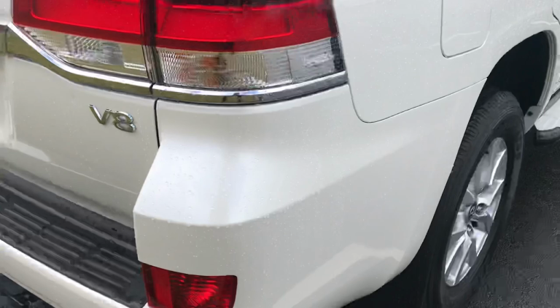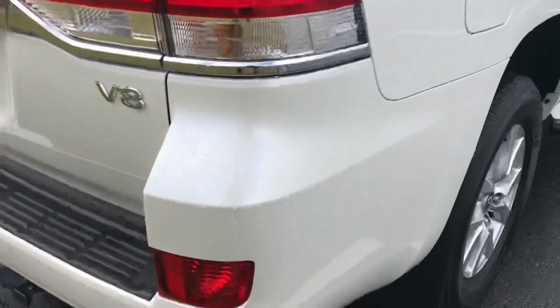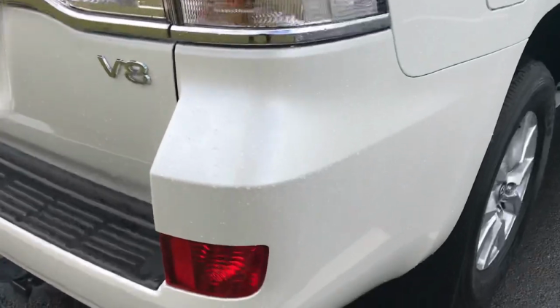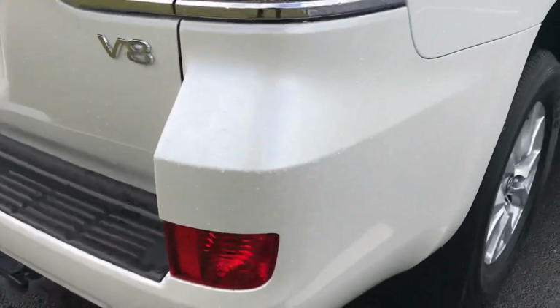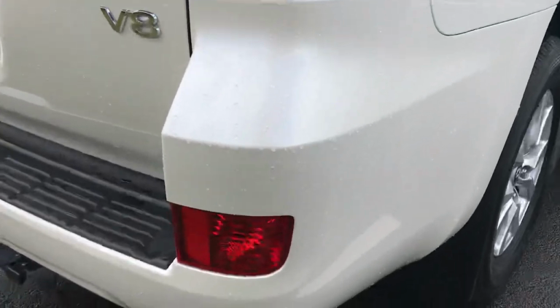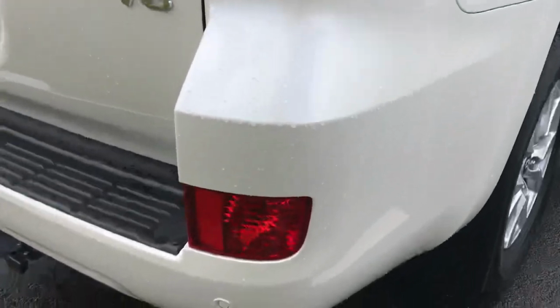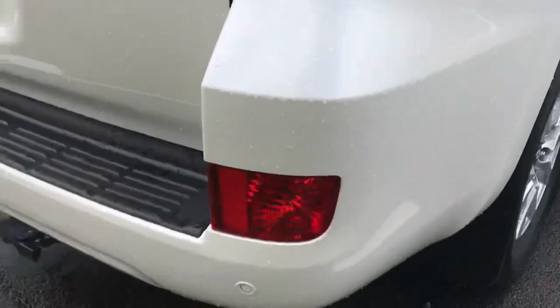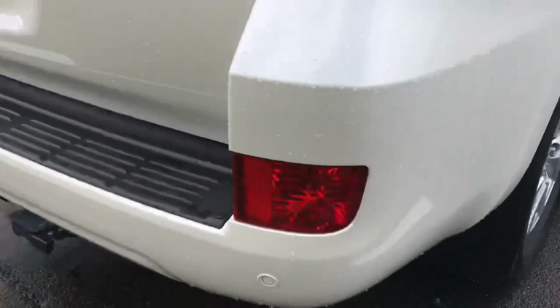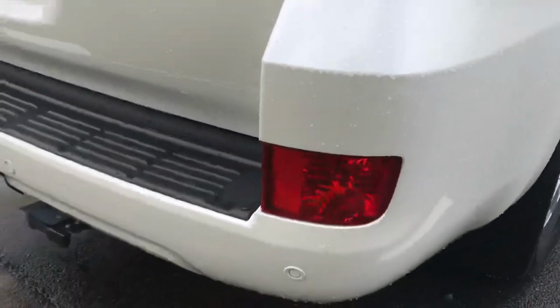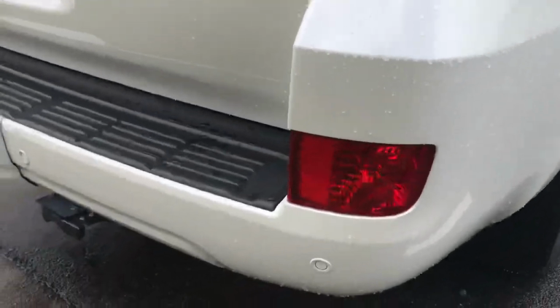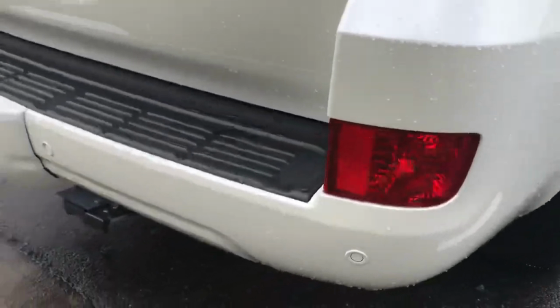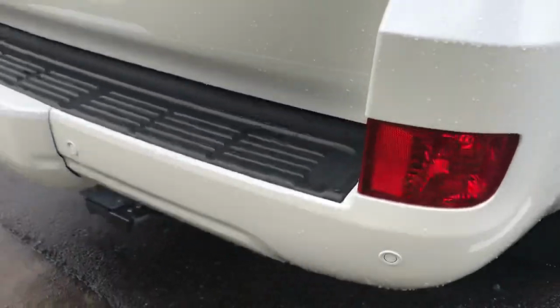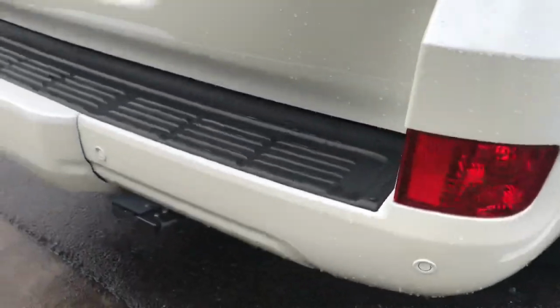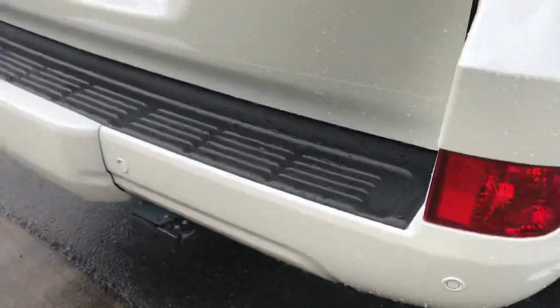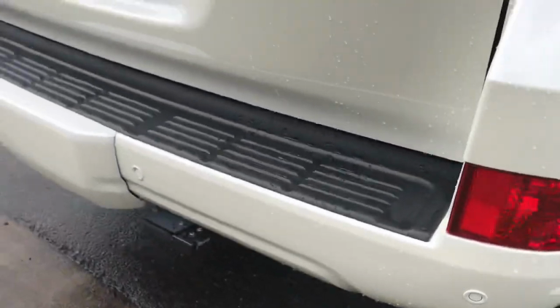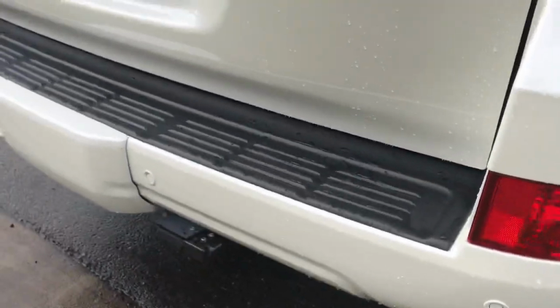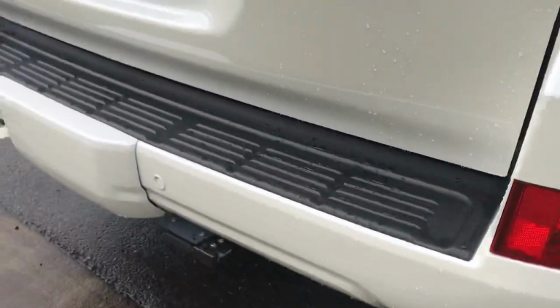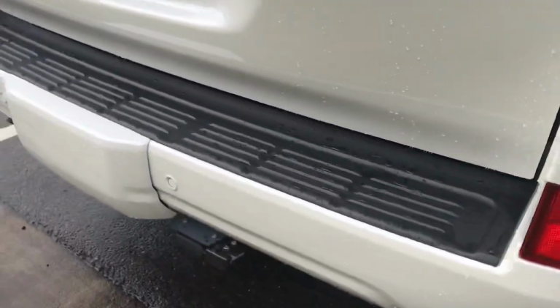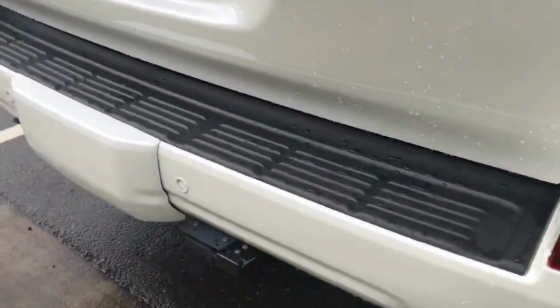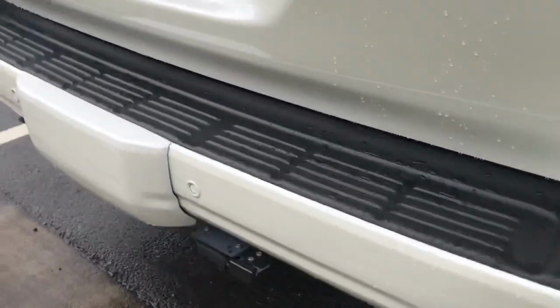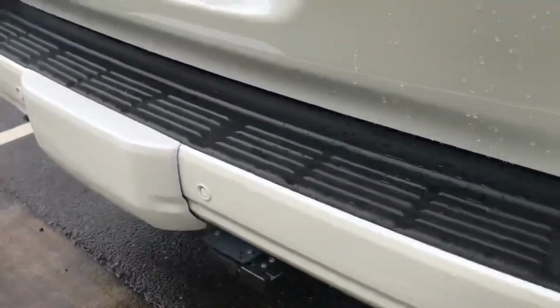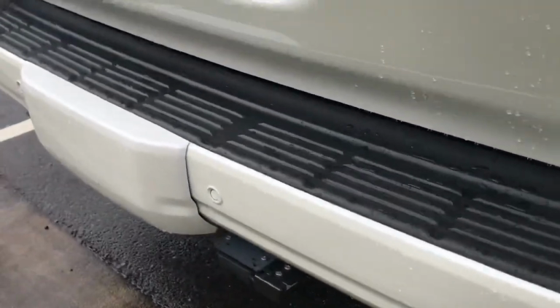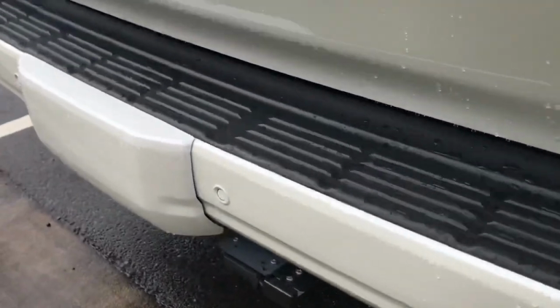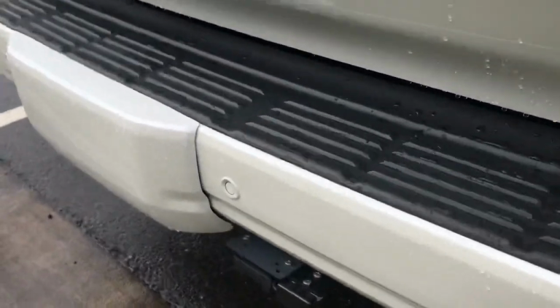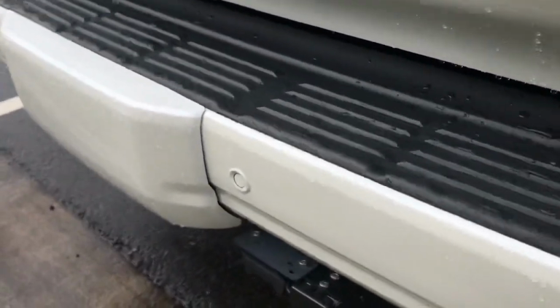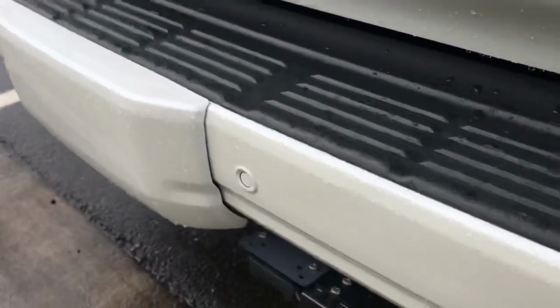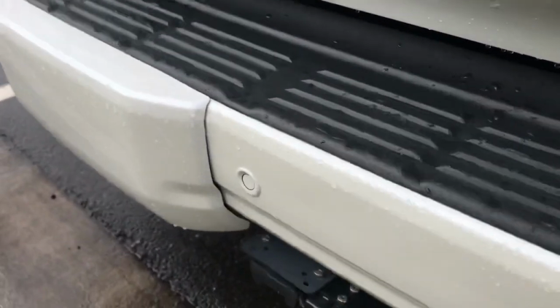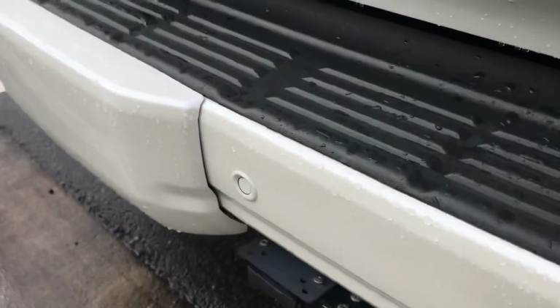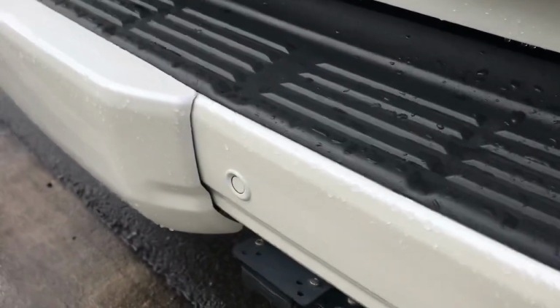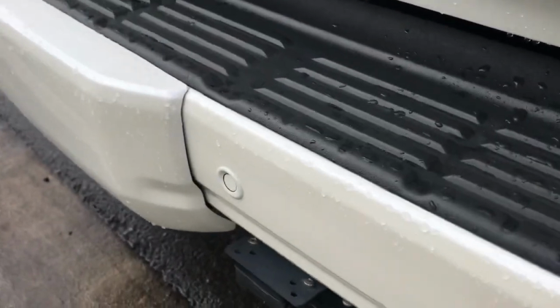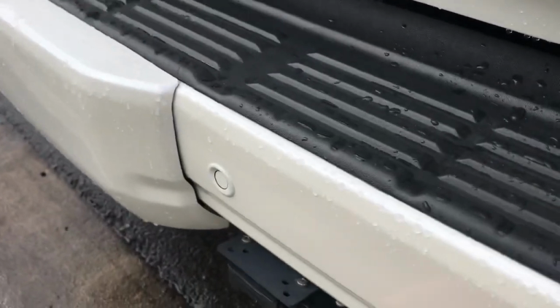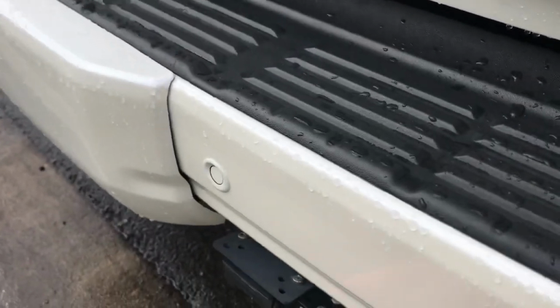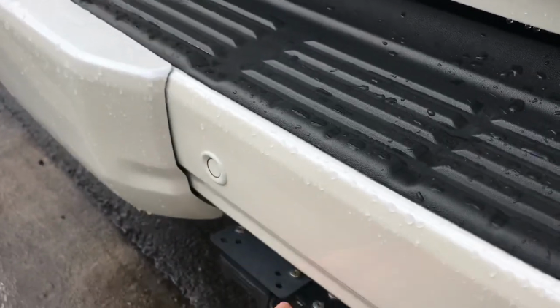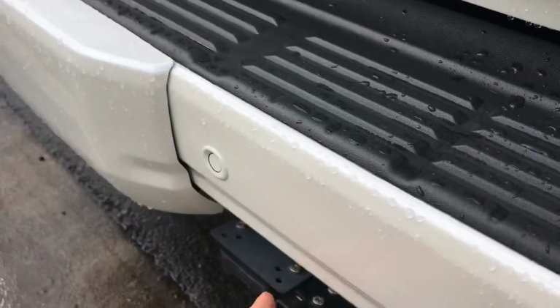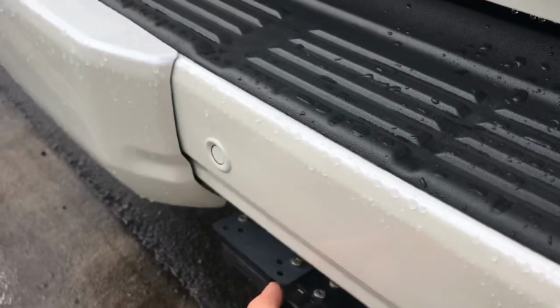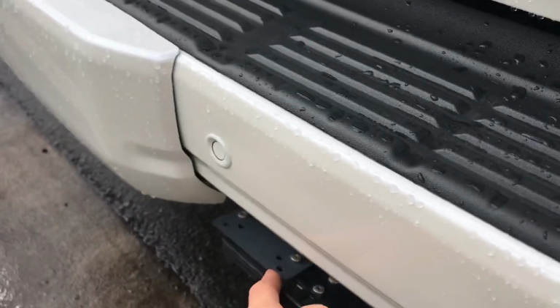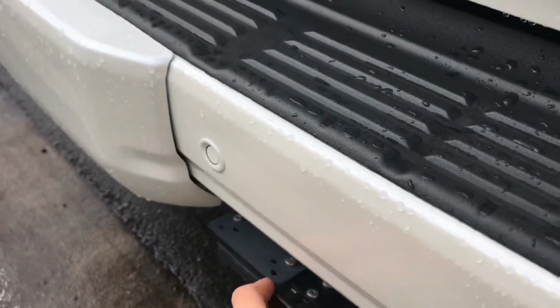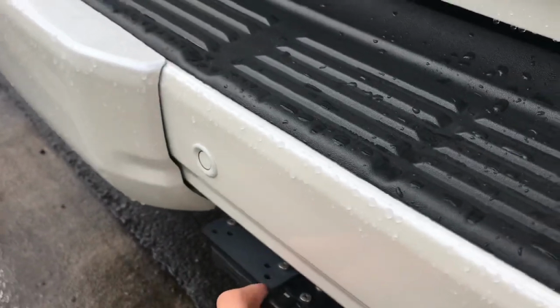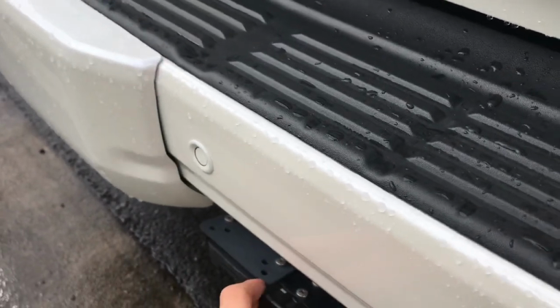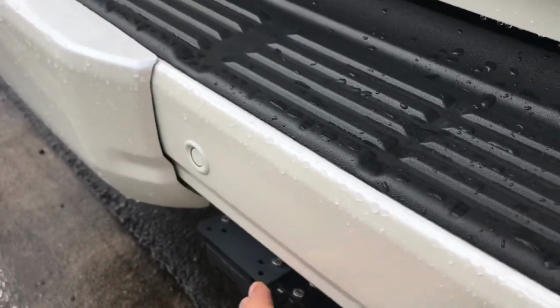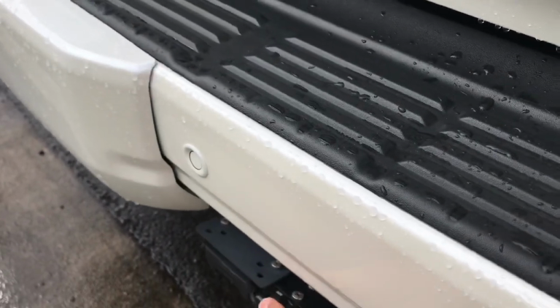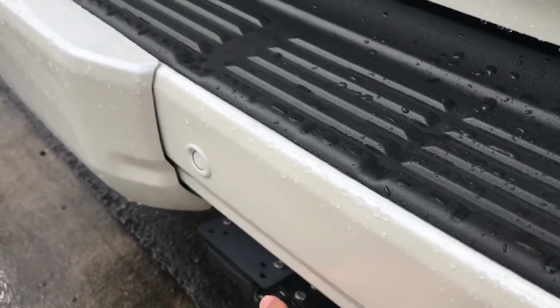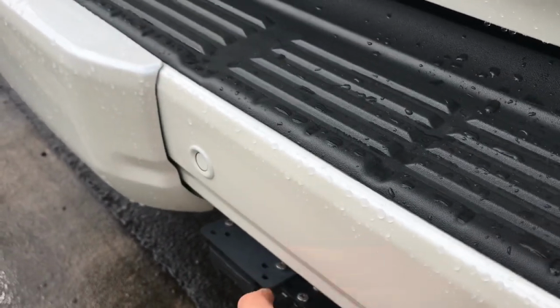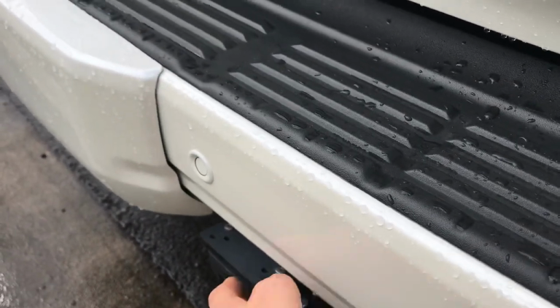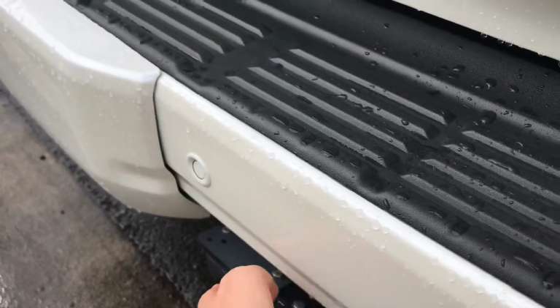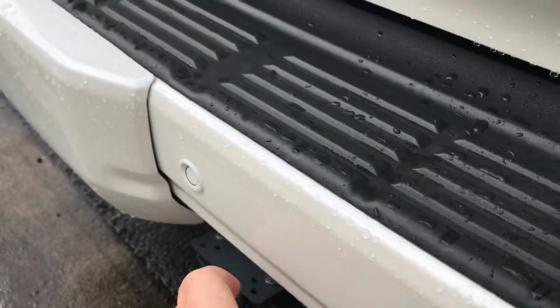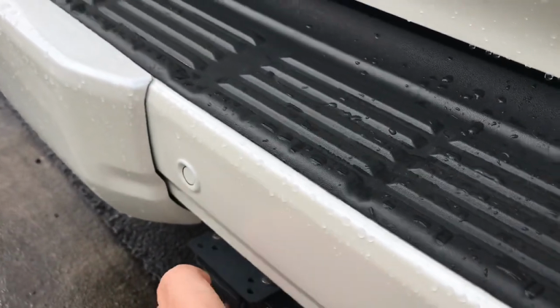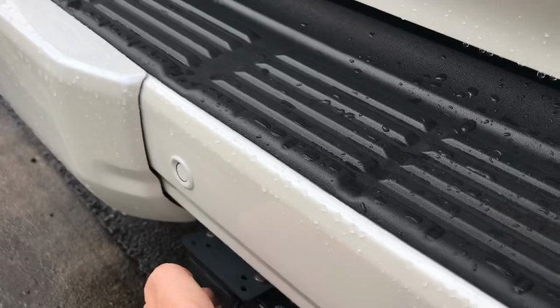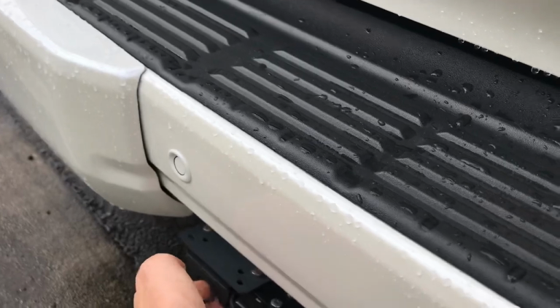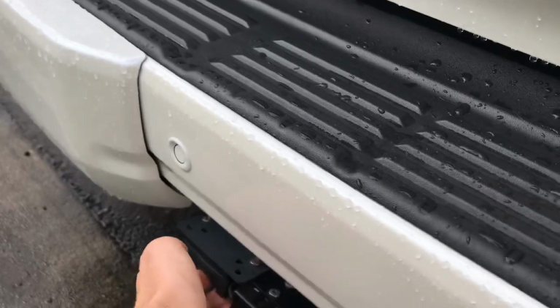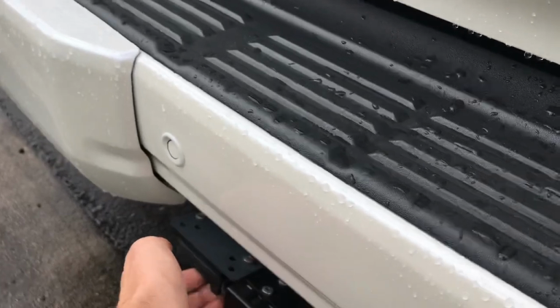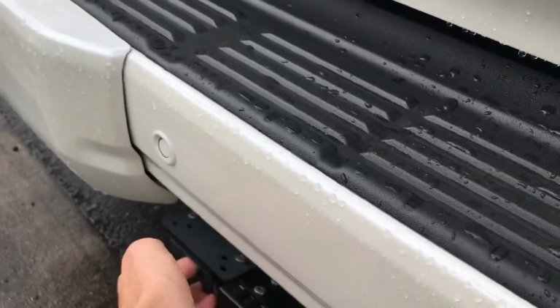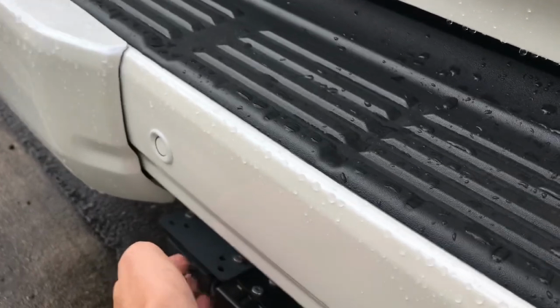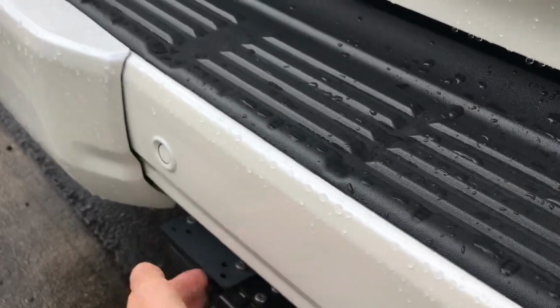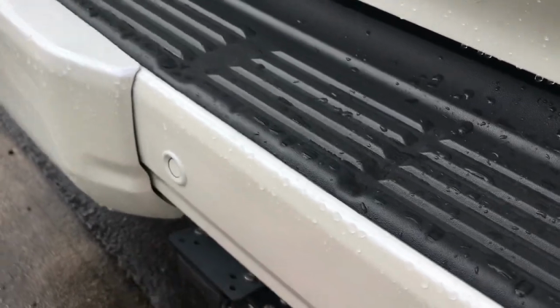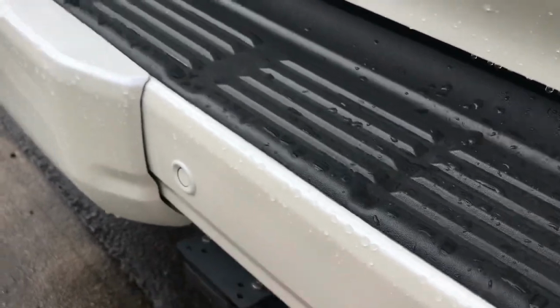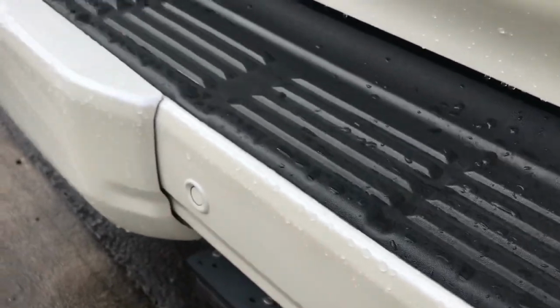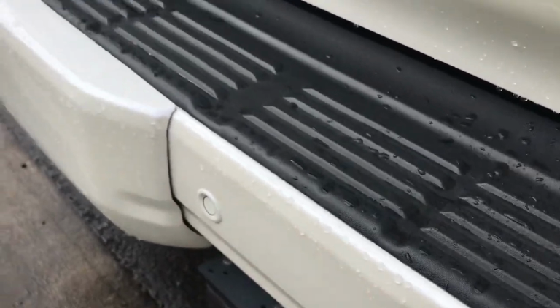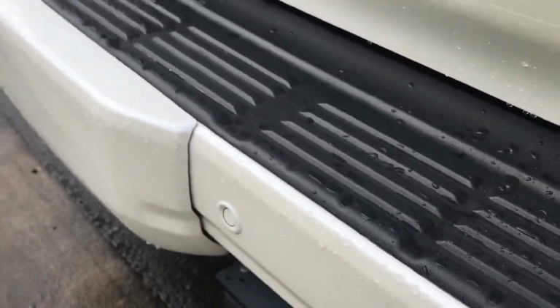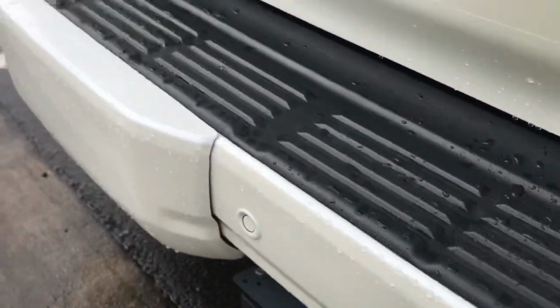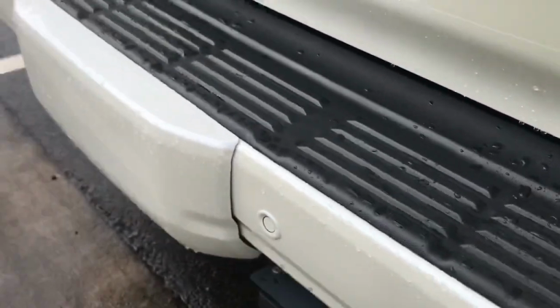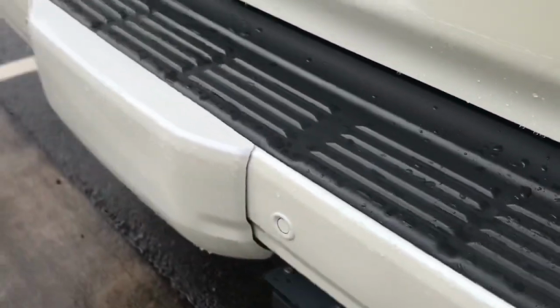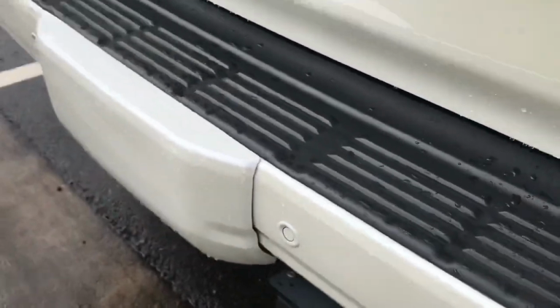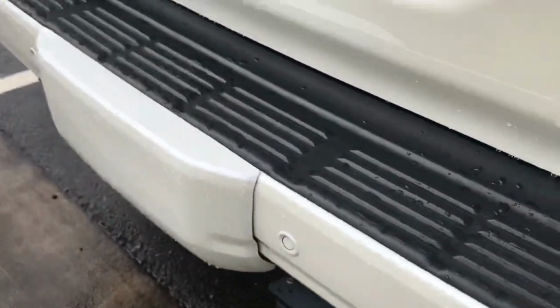You've got all your rear parking sensors, your trailer brake controls, and your trailer controls and all that.